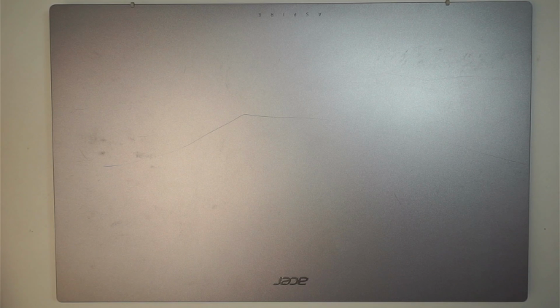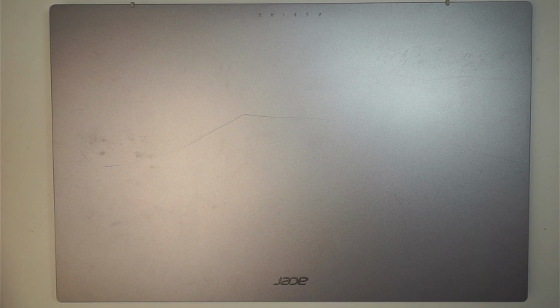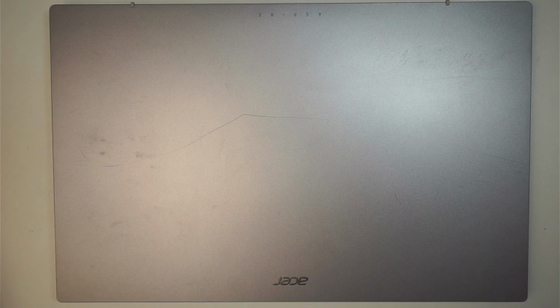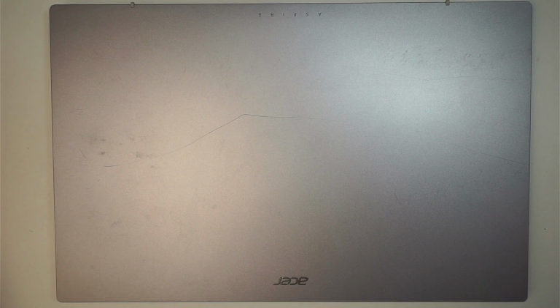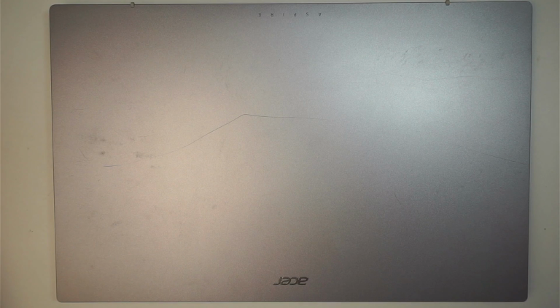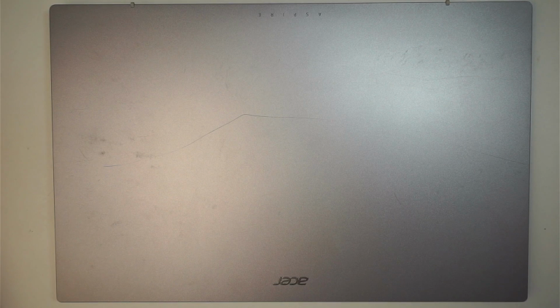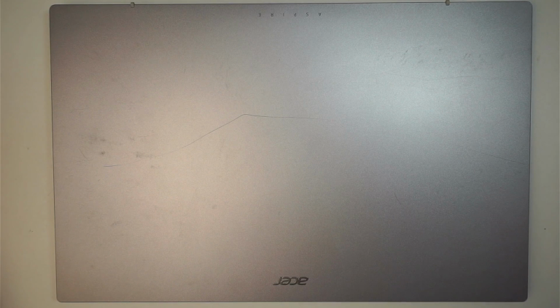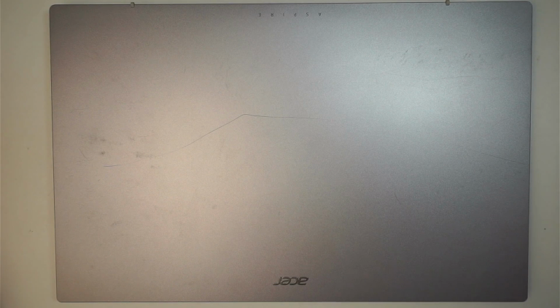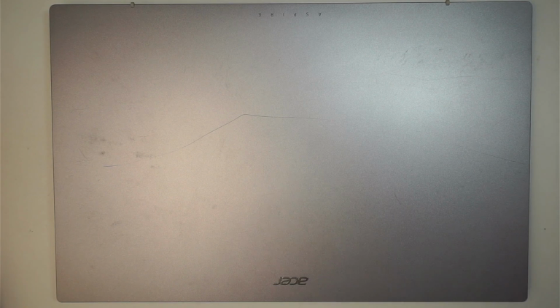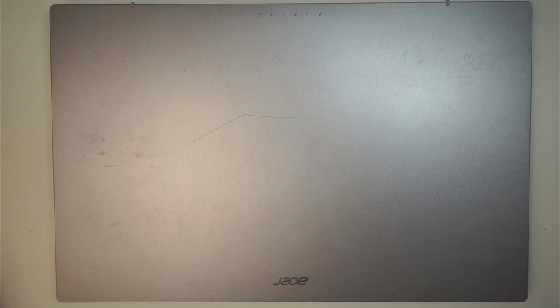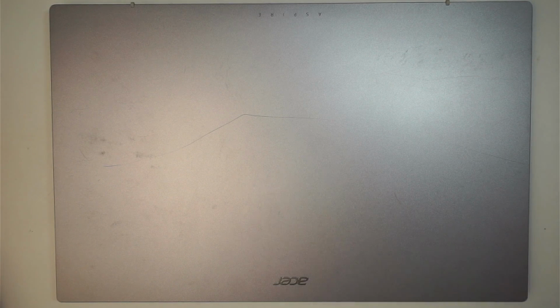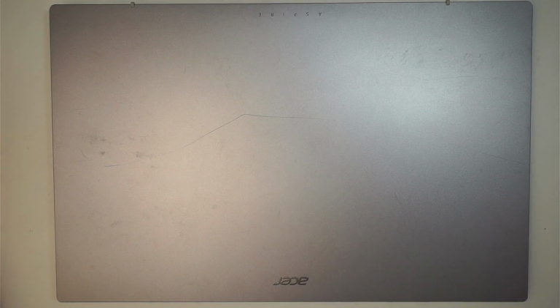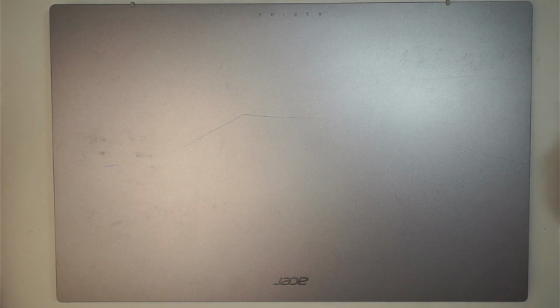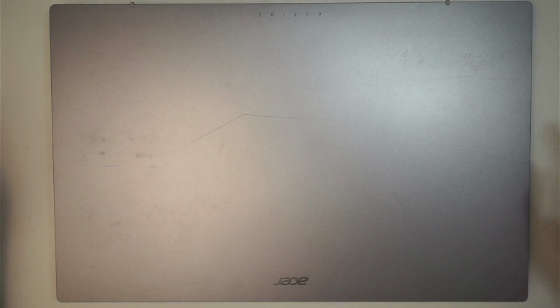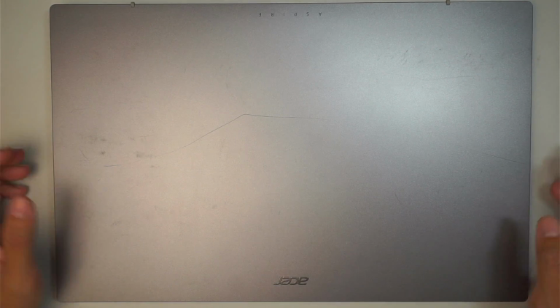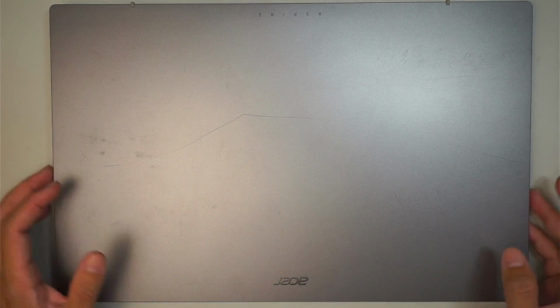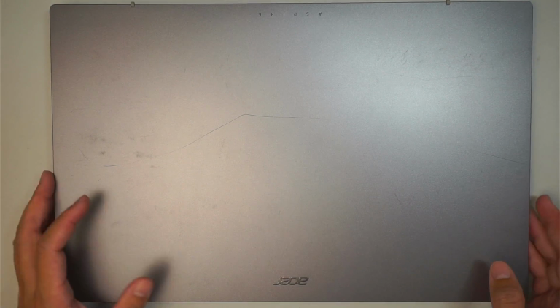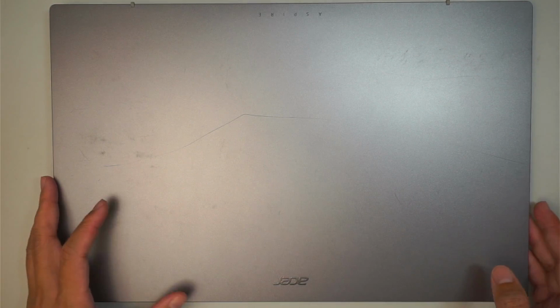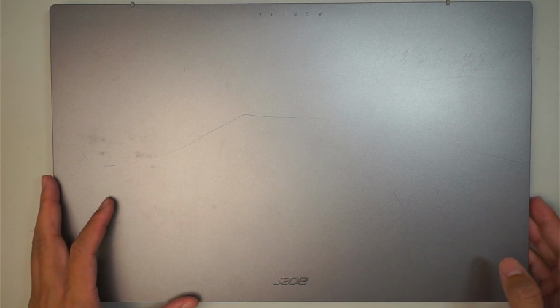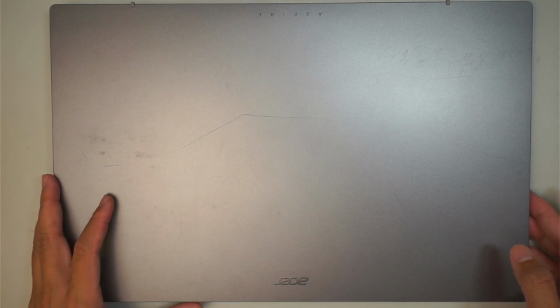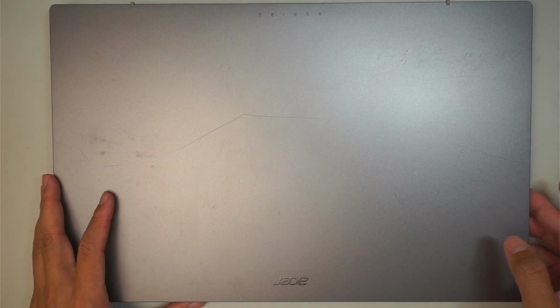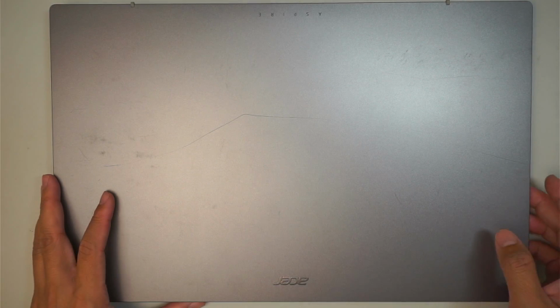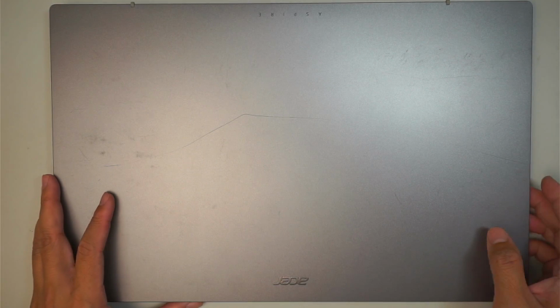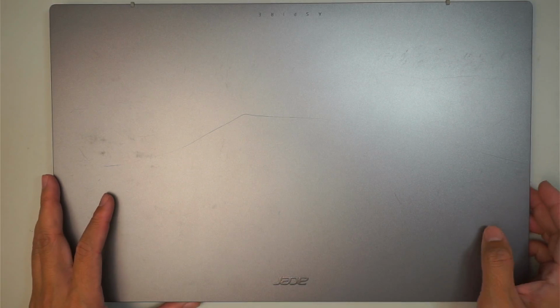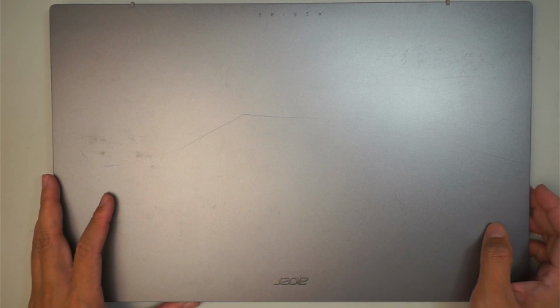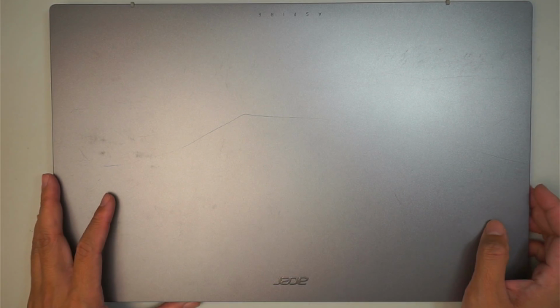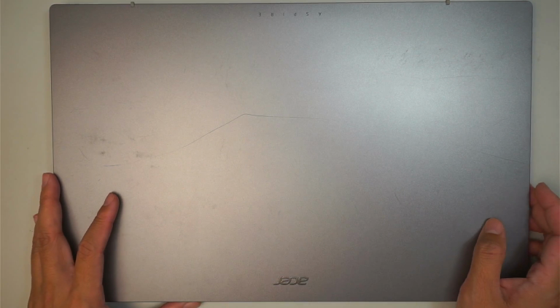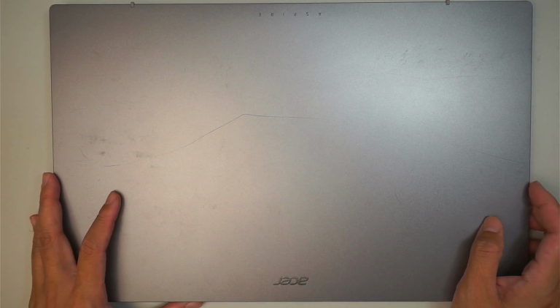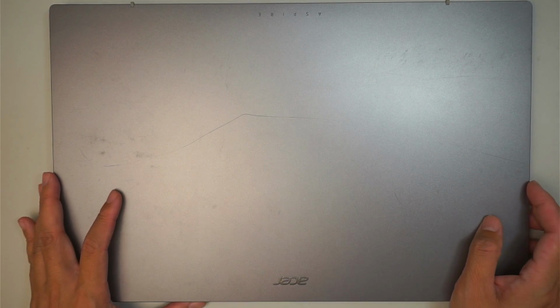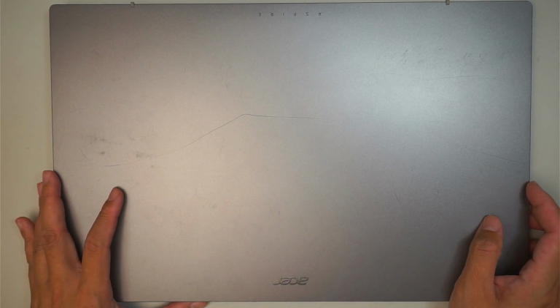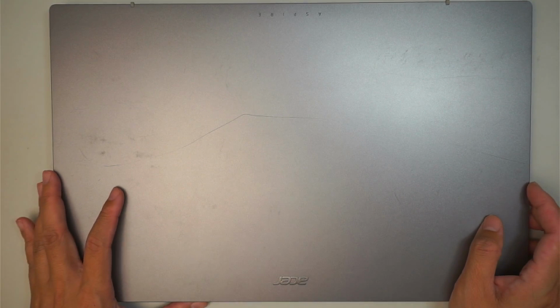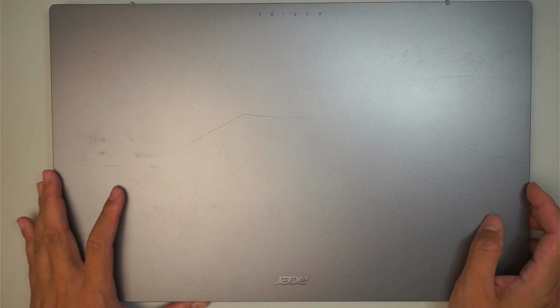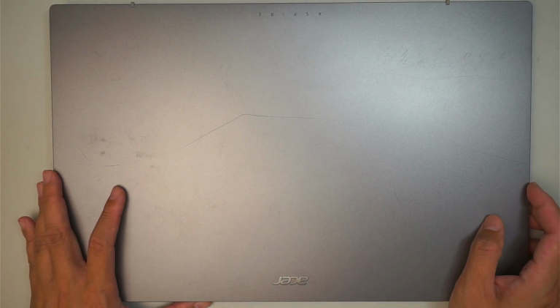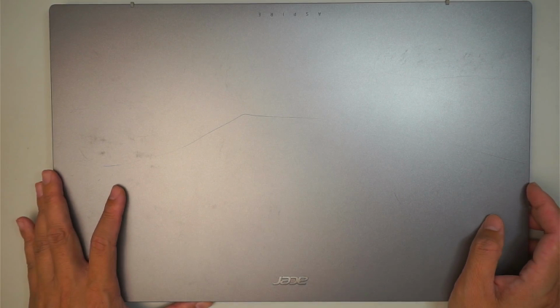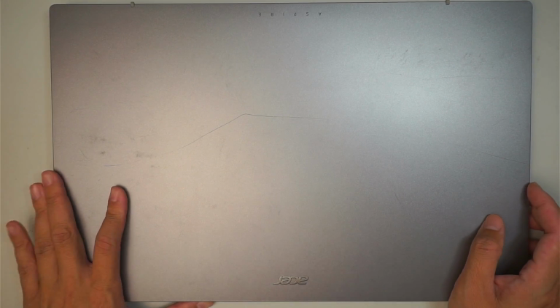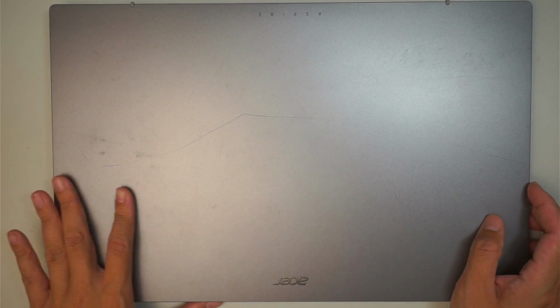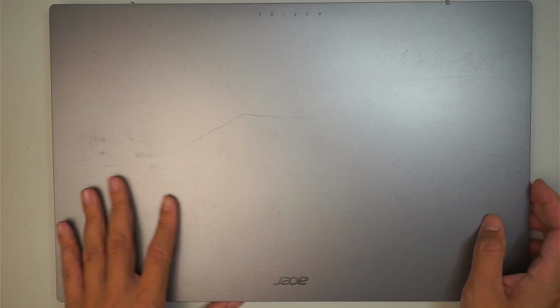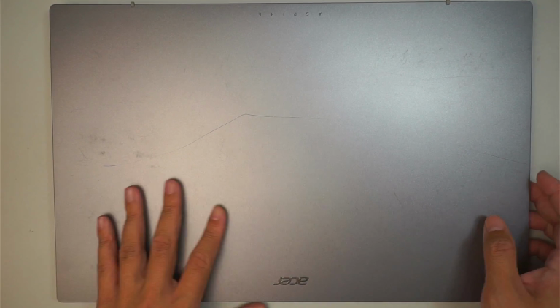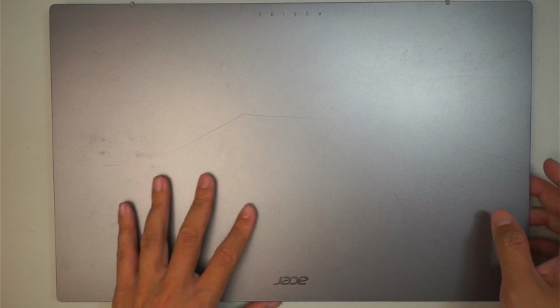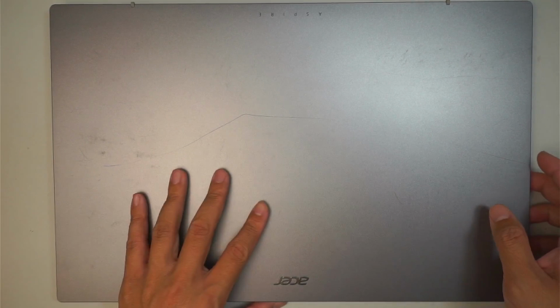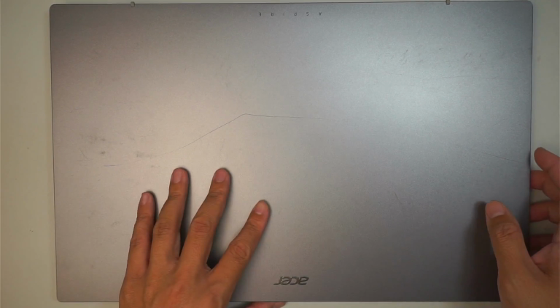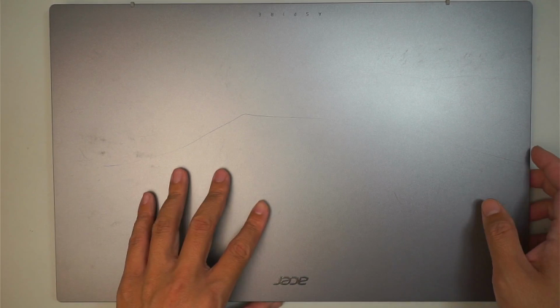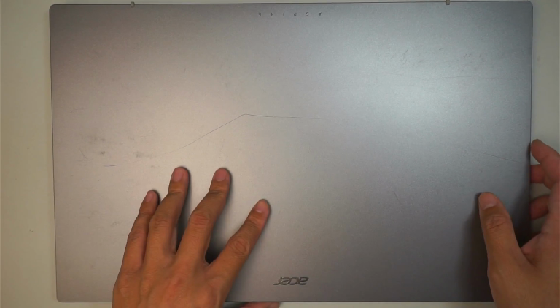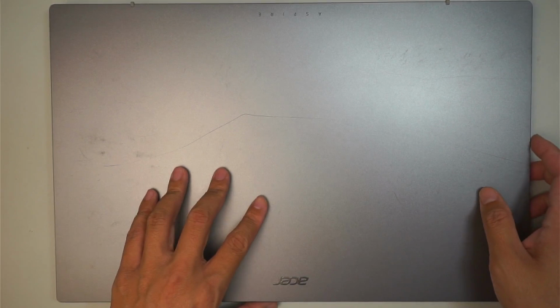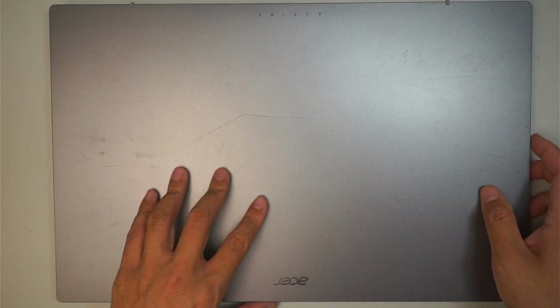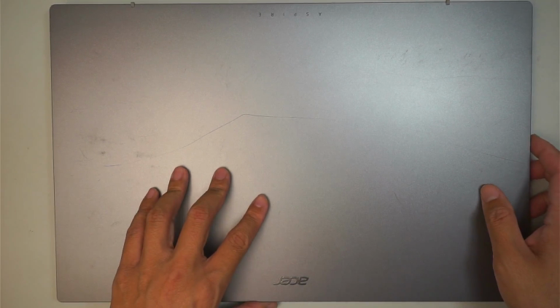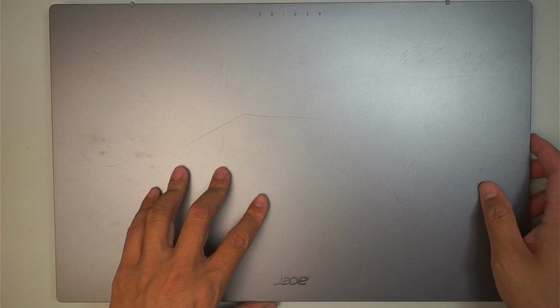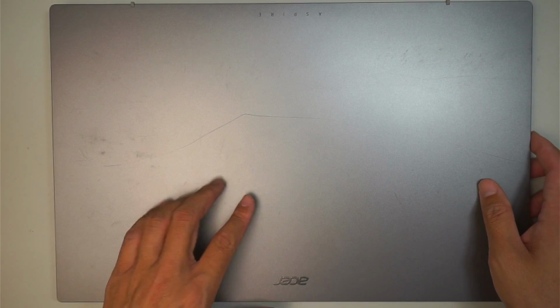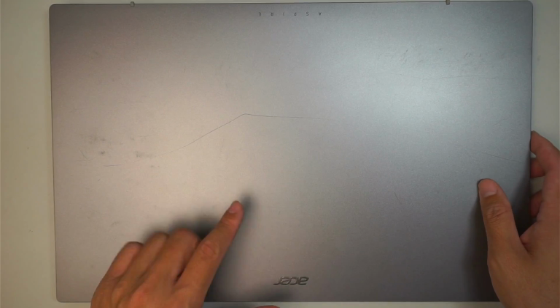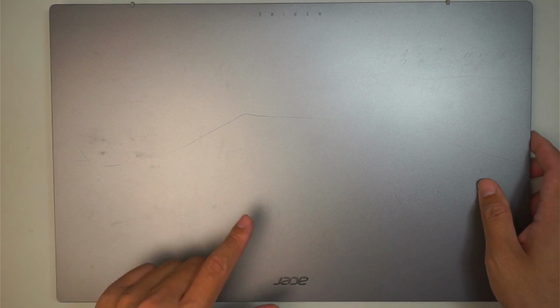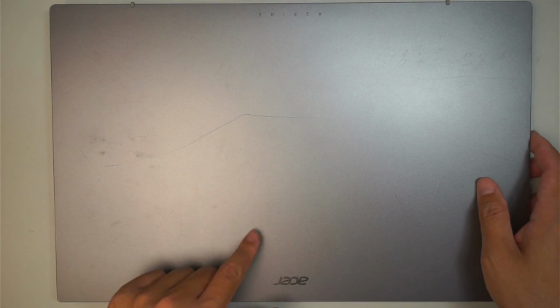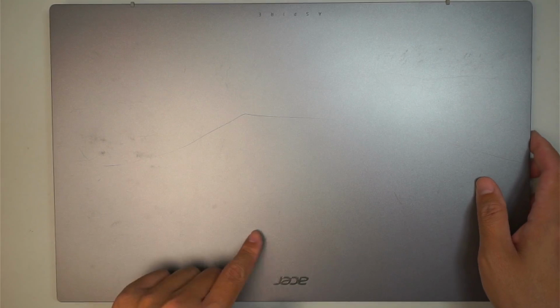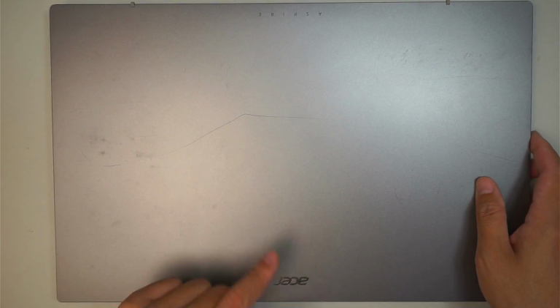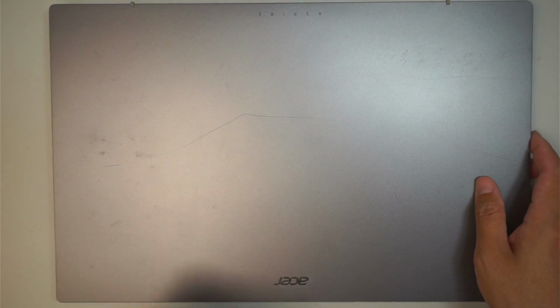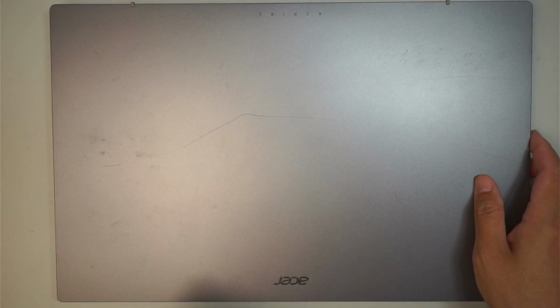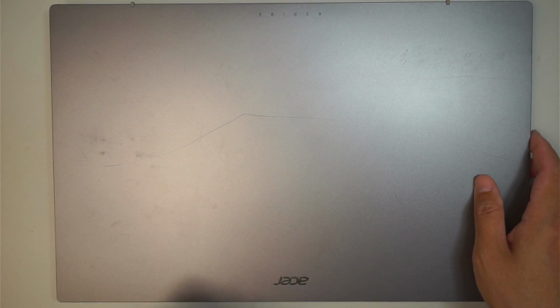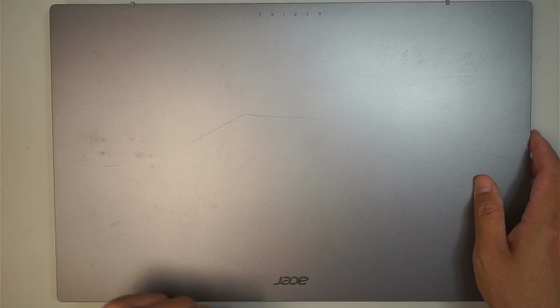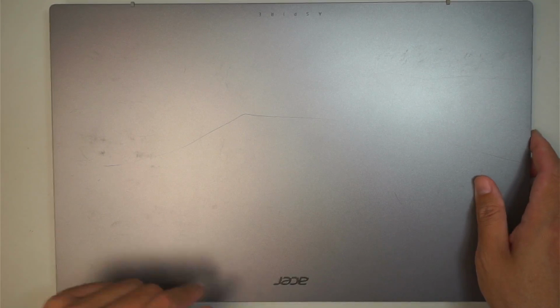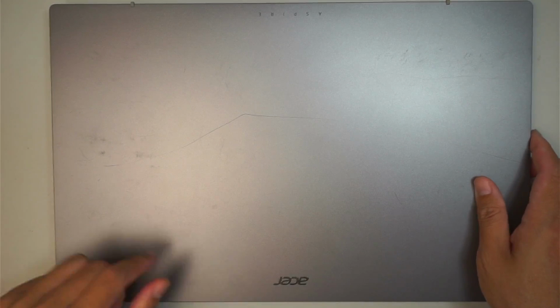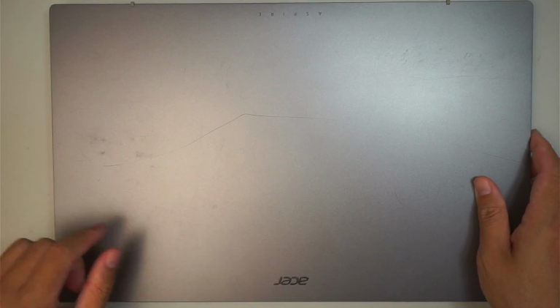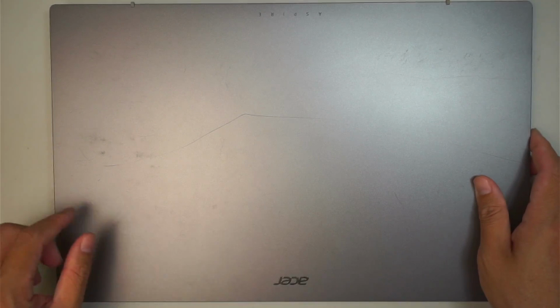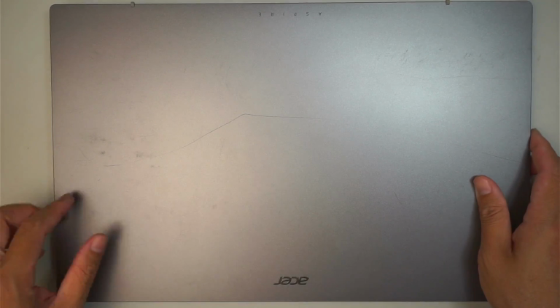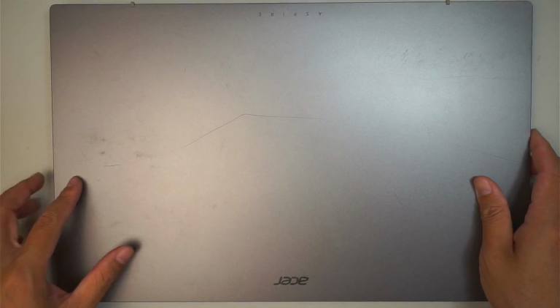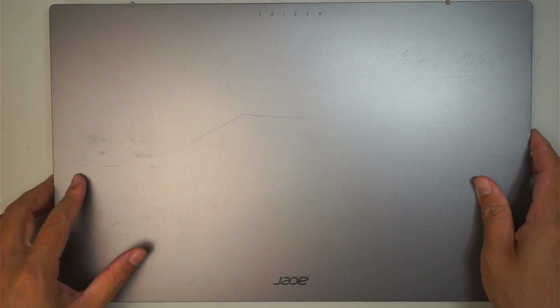Hi, welcome, Simon here. Hope you're doing well. In this video I'll be doing a take-down on an Acer Aspire laptop.